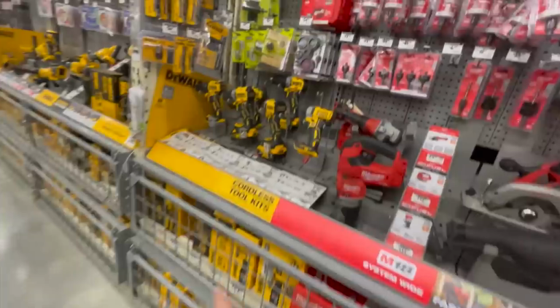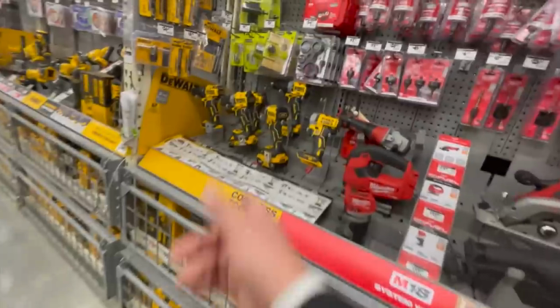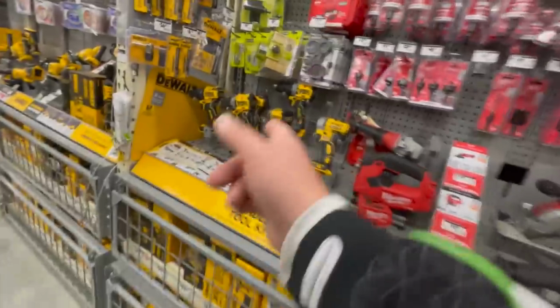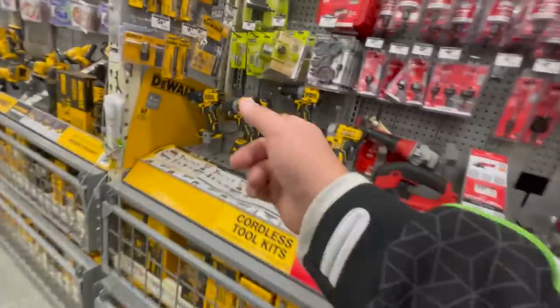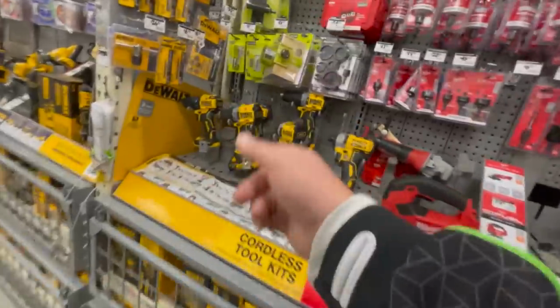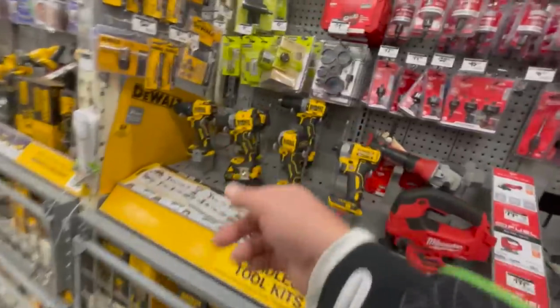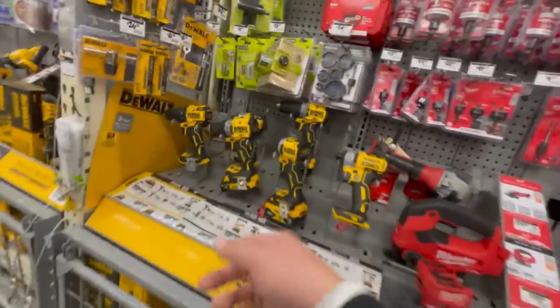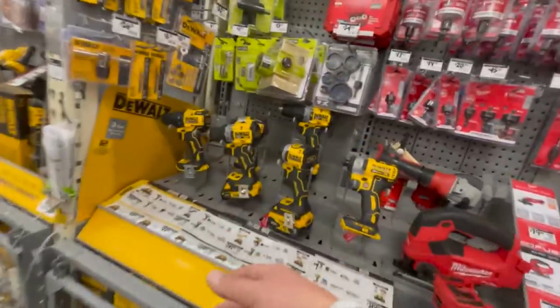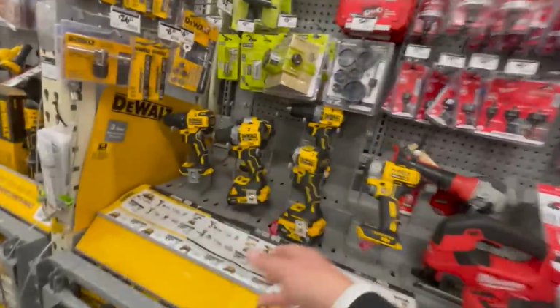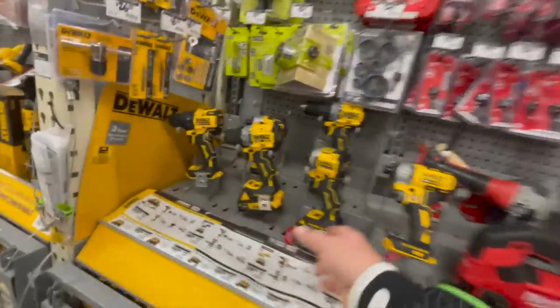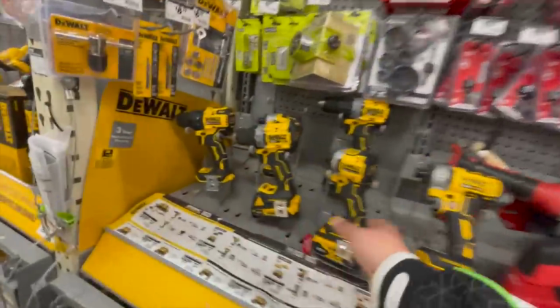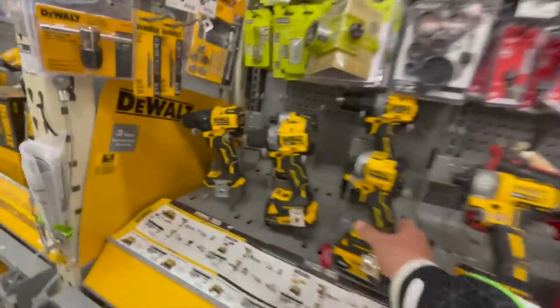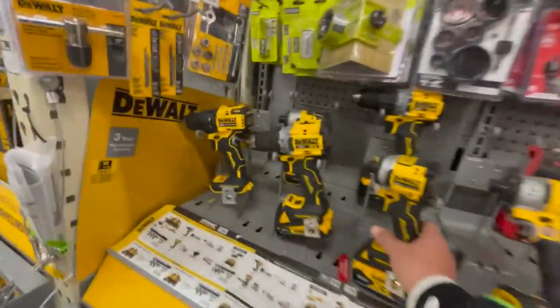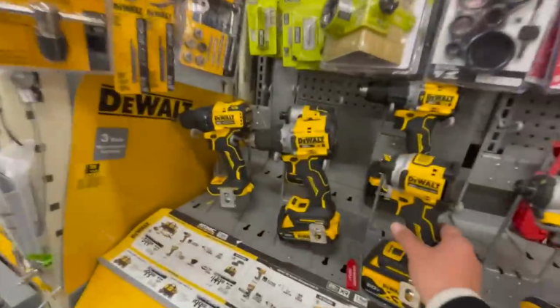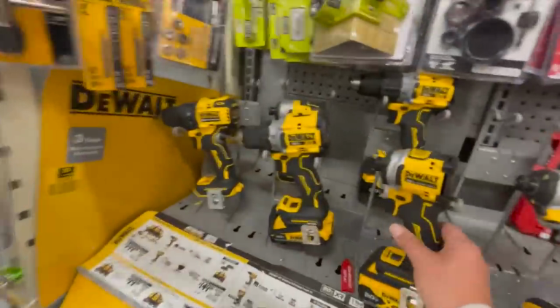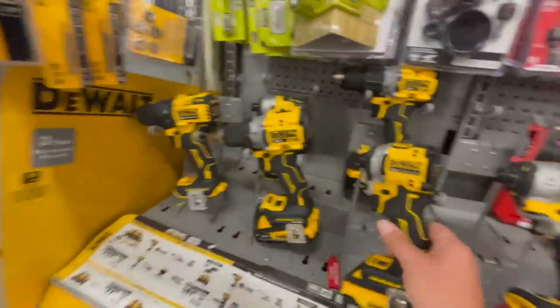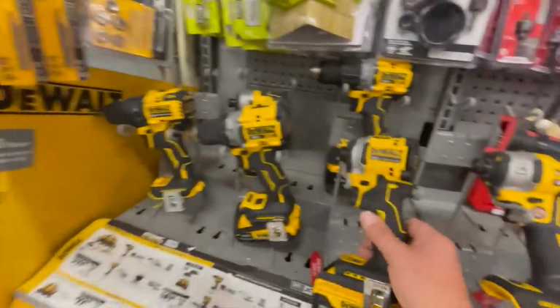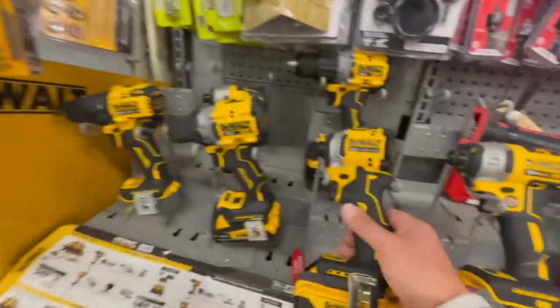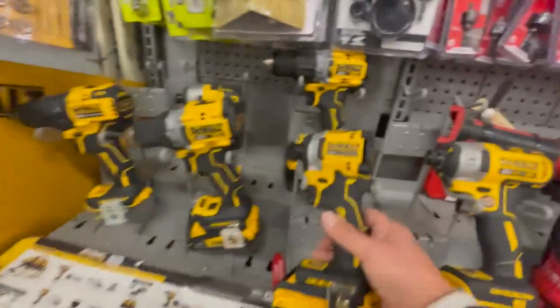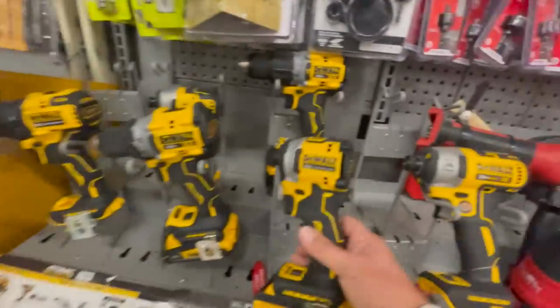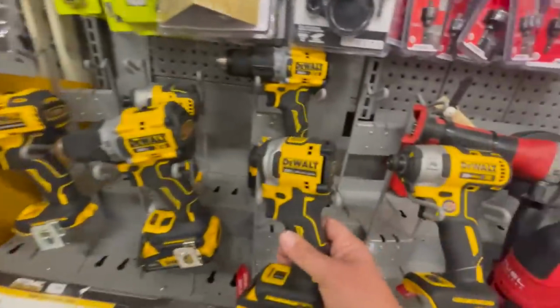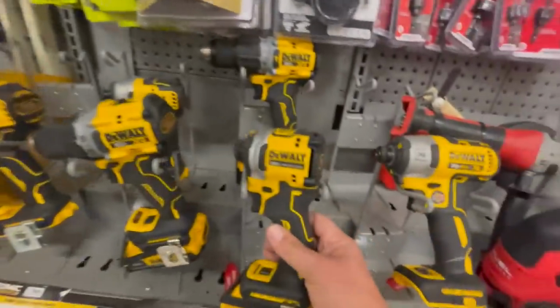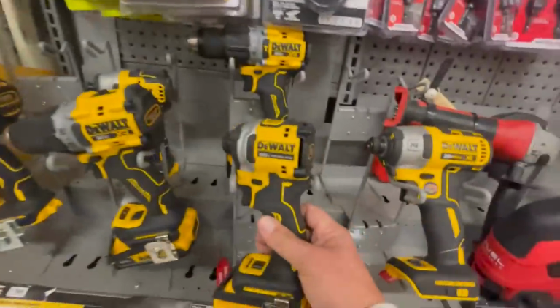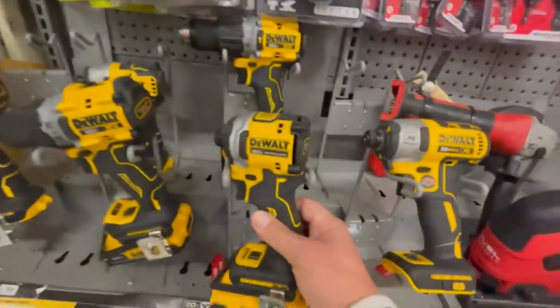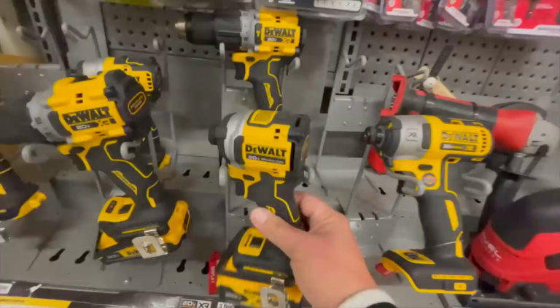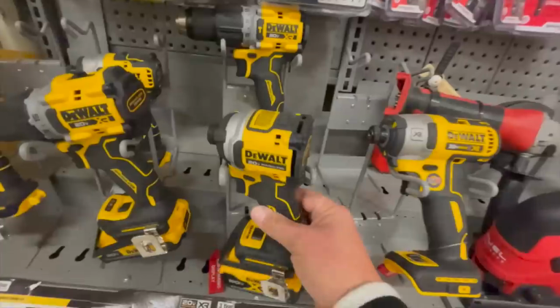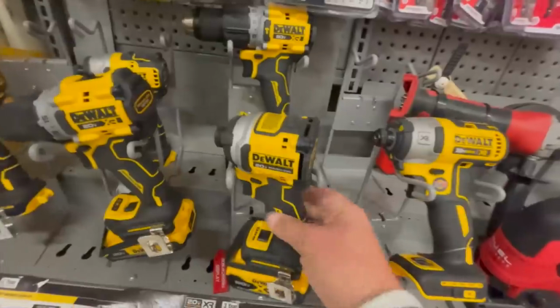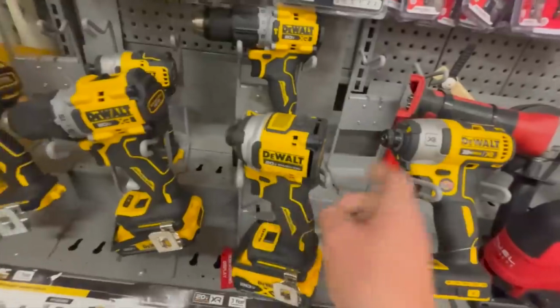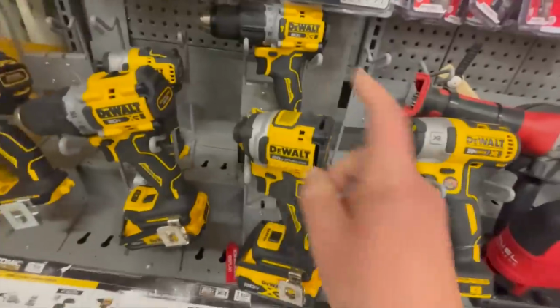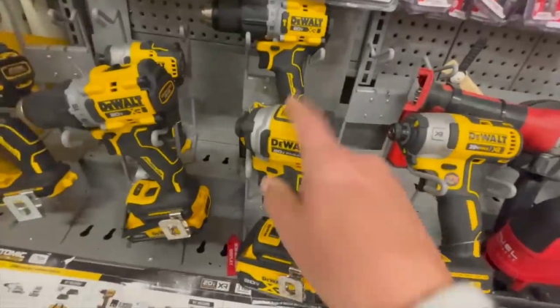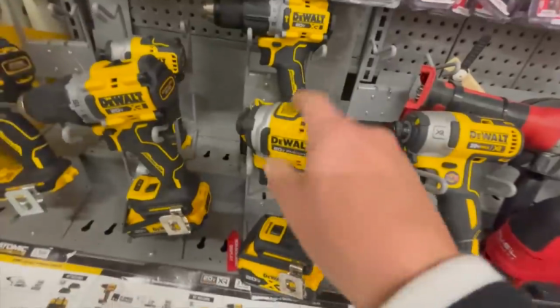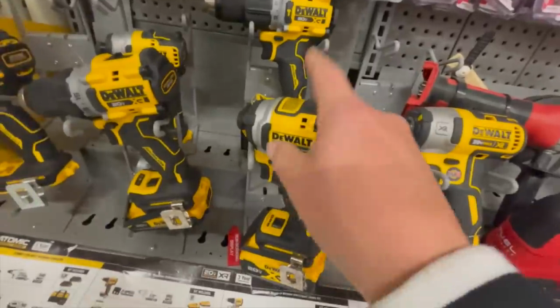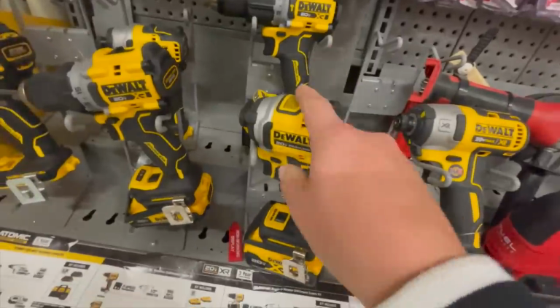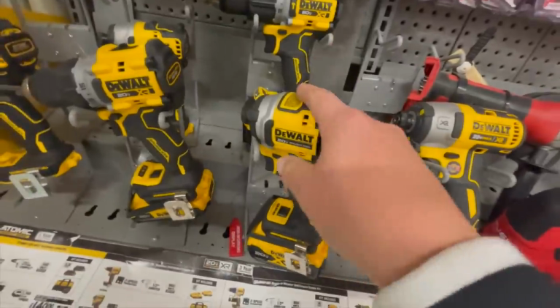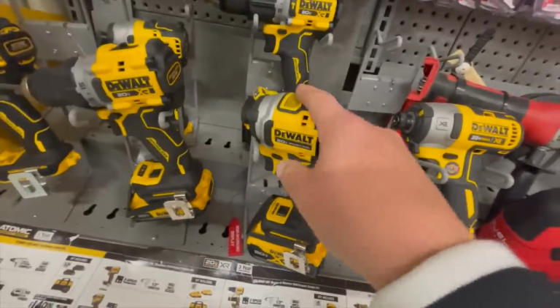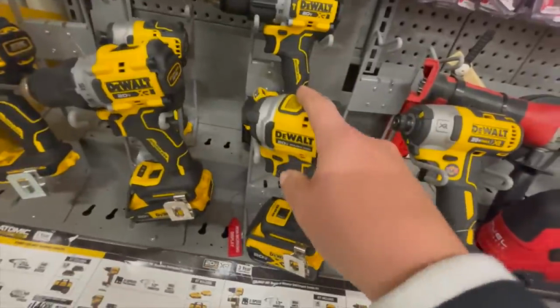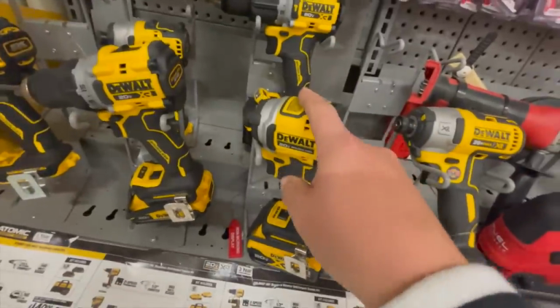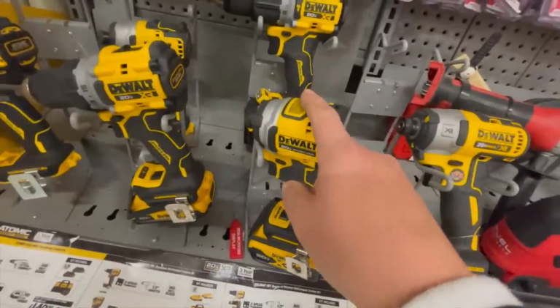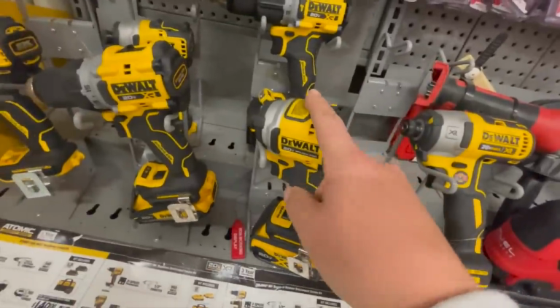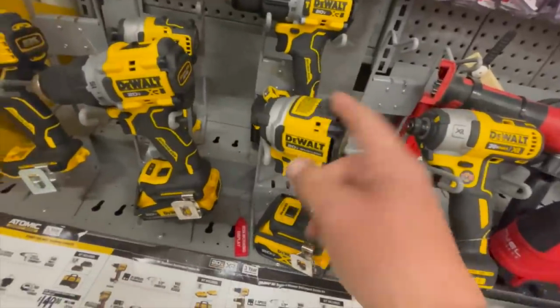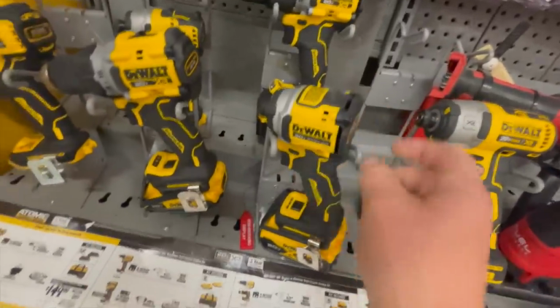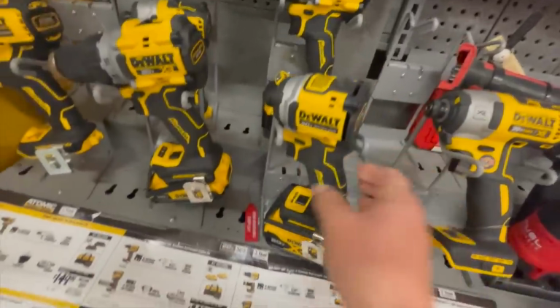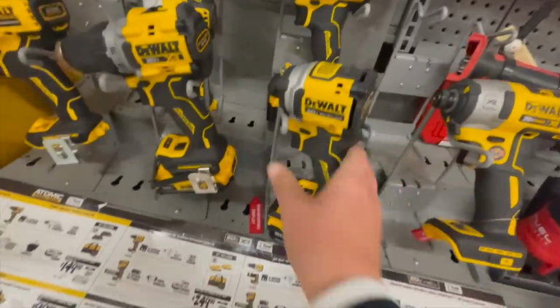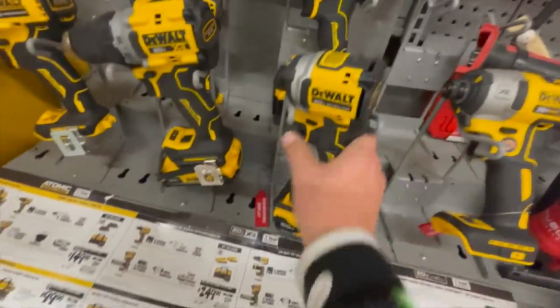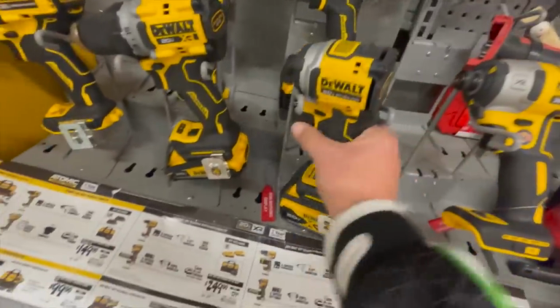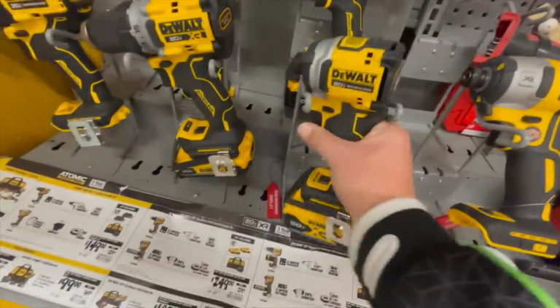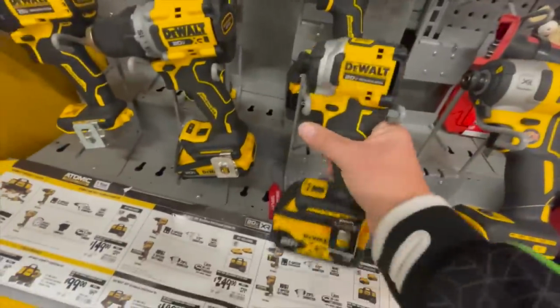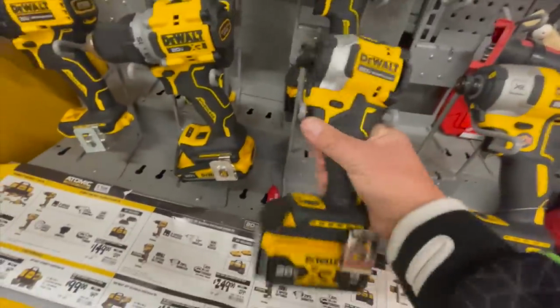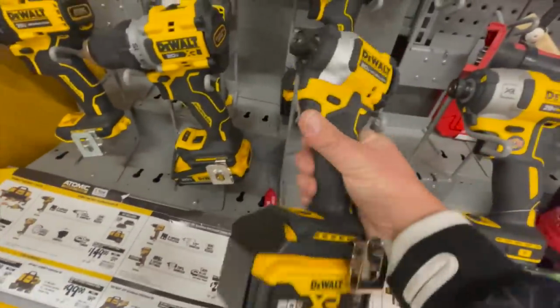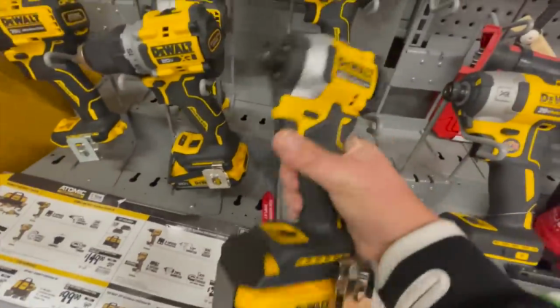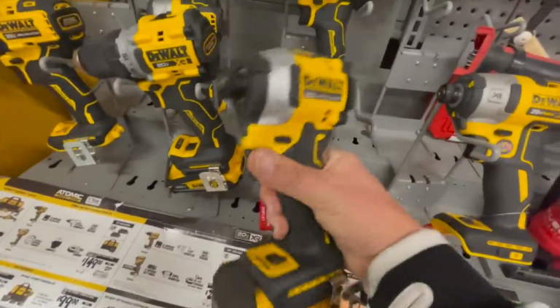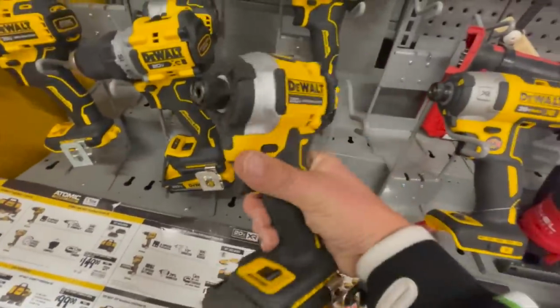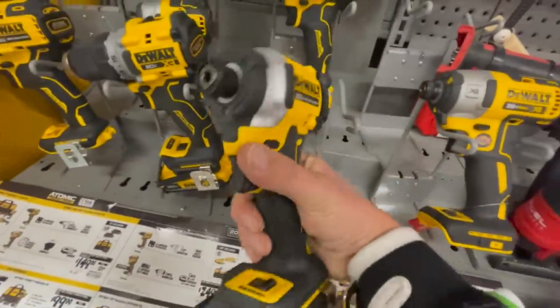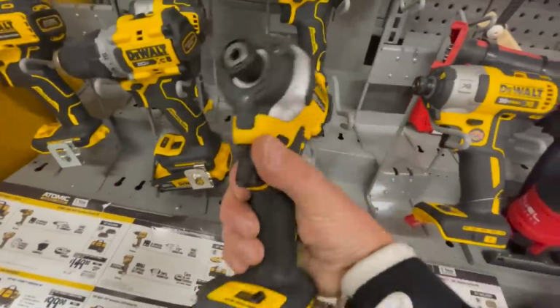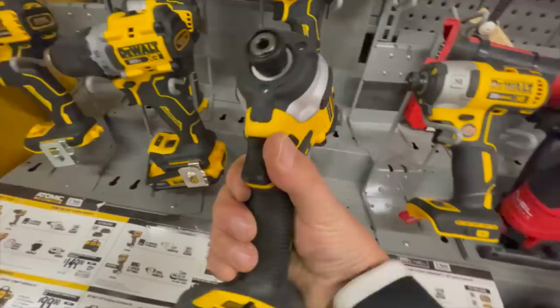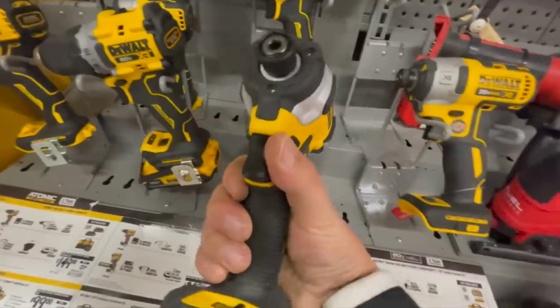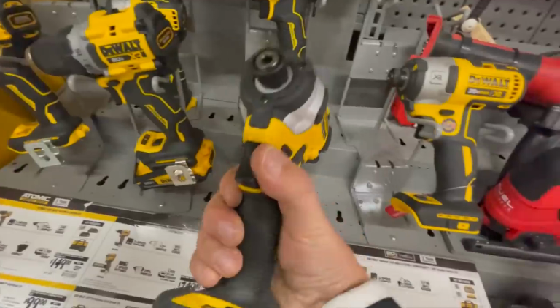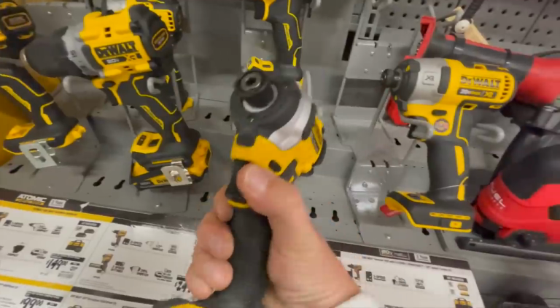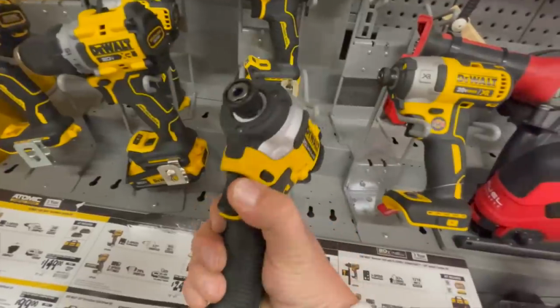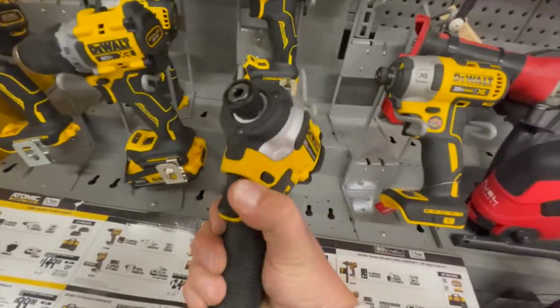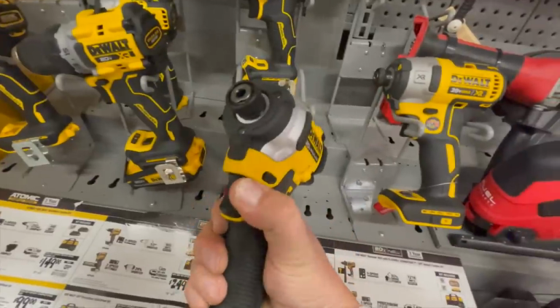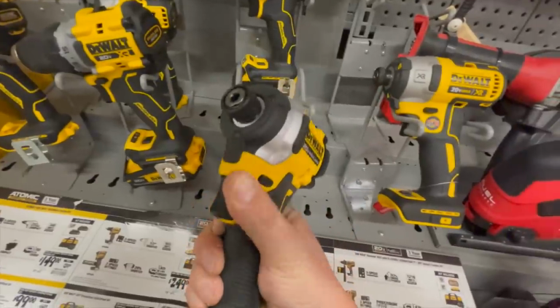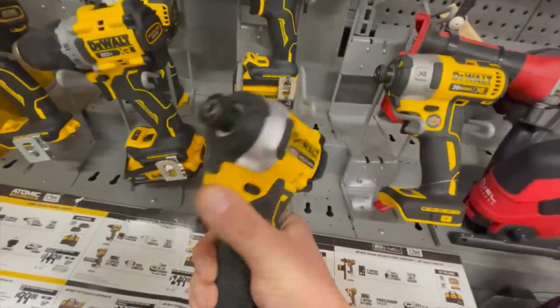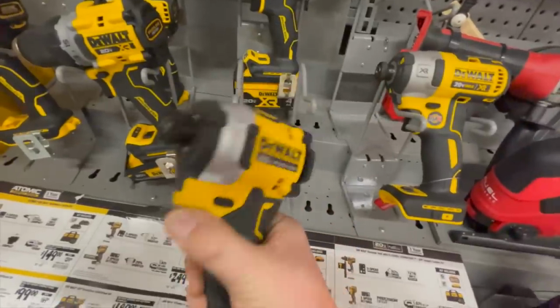Pick up this DCF850 — it's a fantastic impact driver. It is my favorite impact driver.